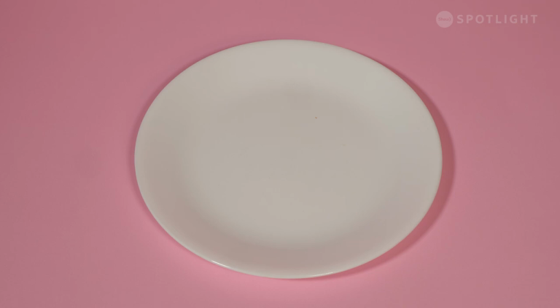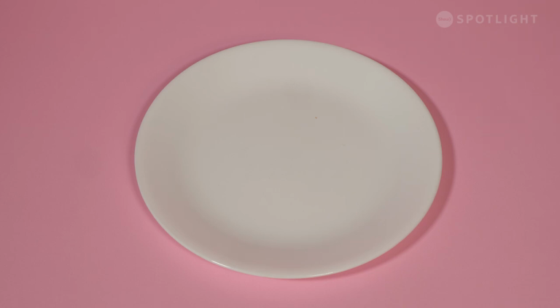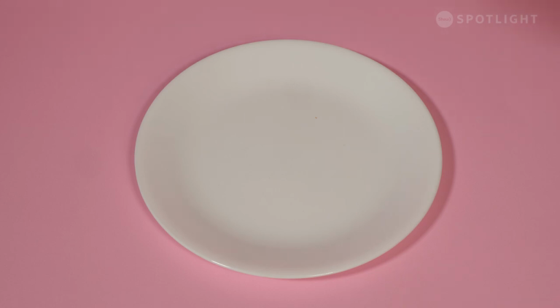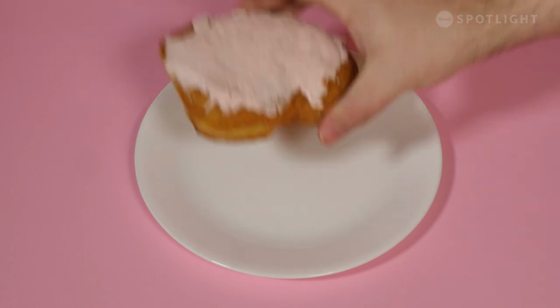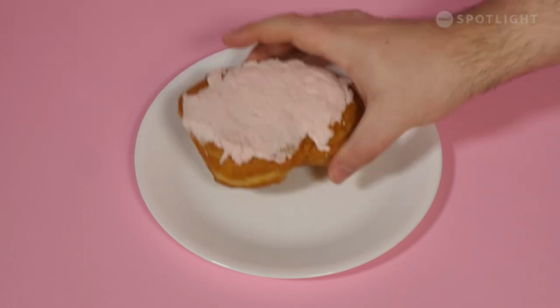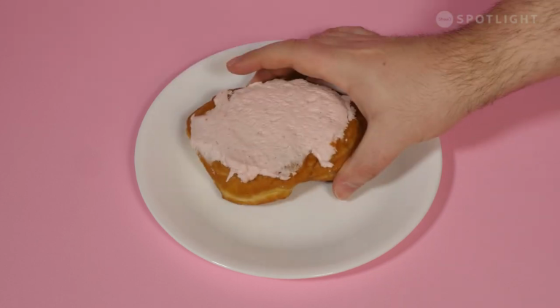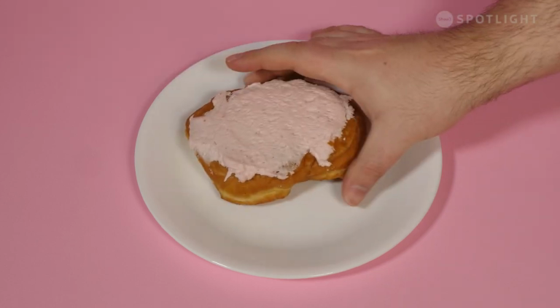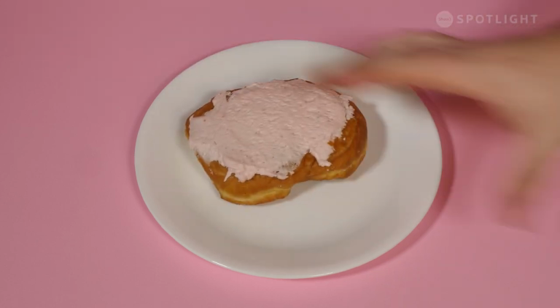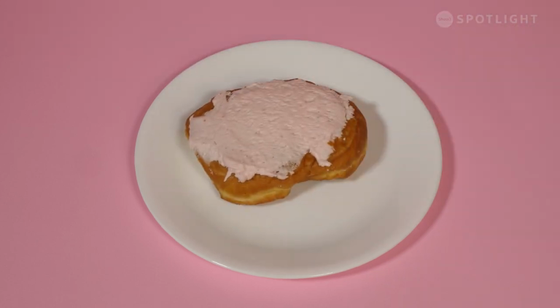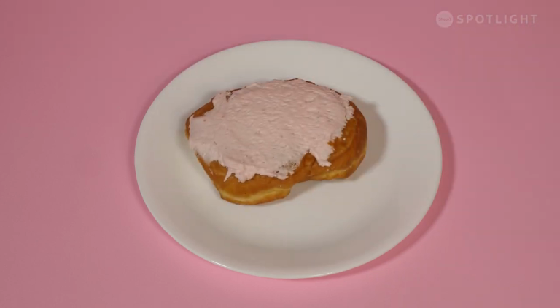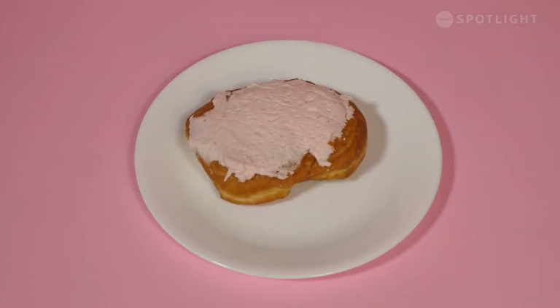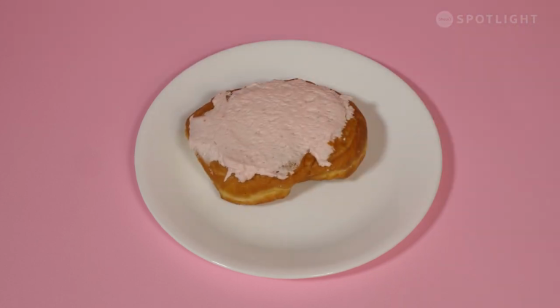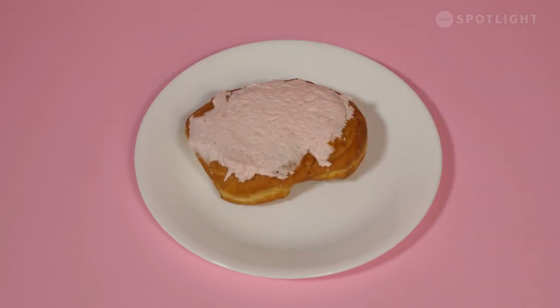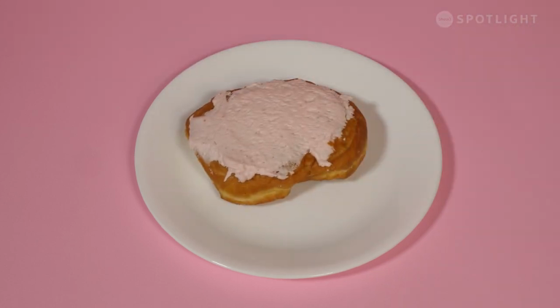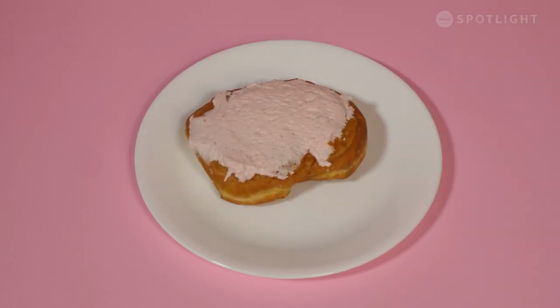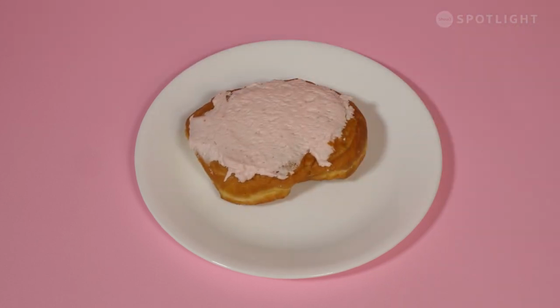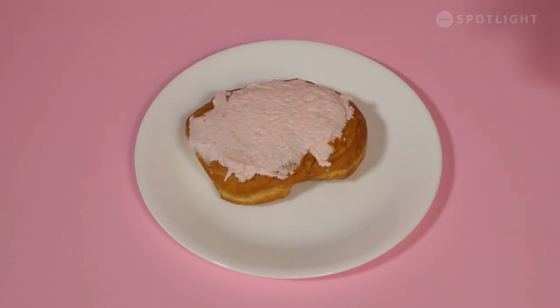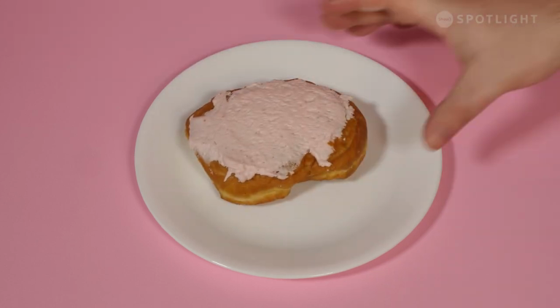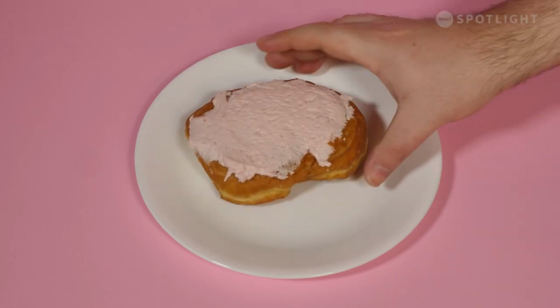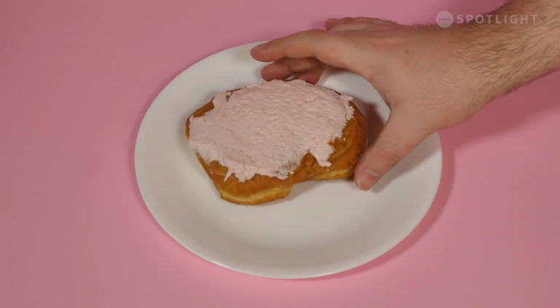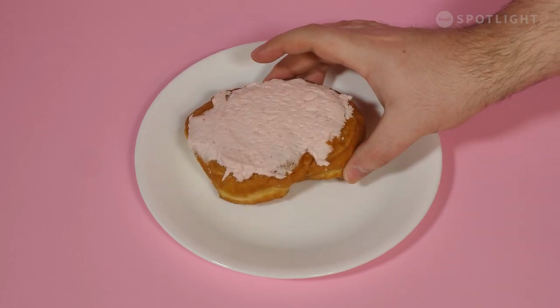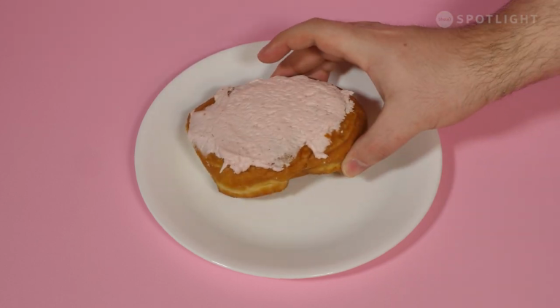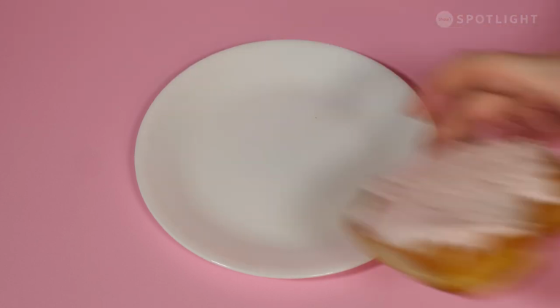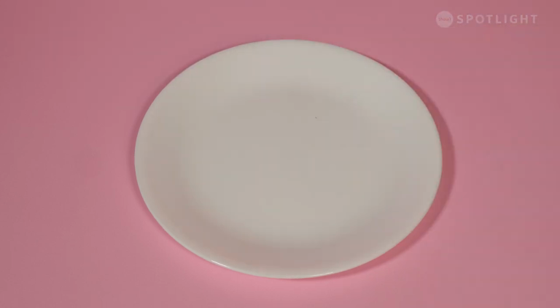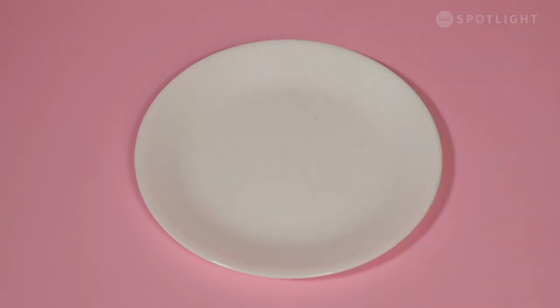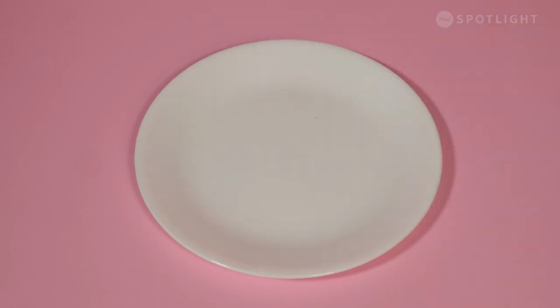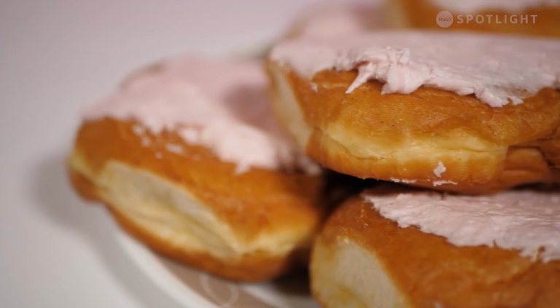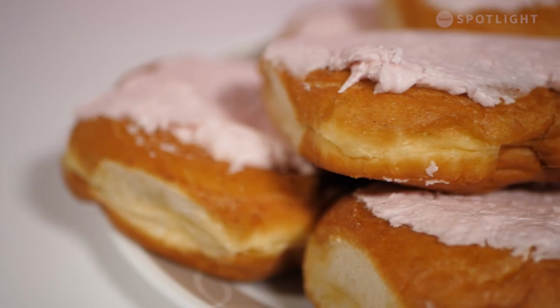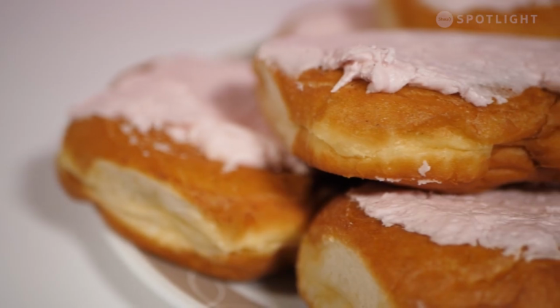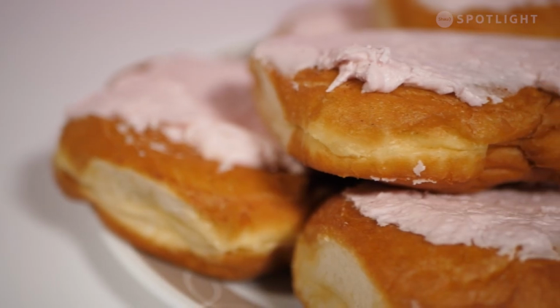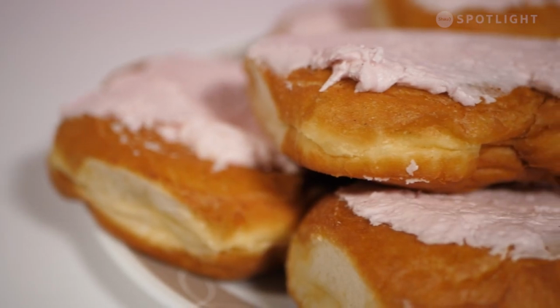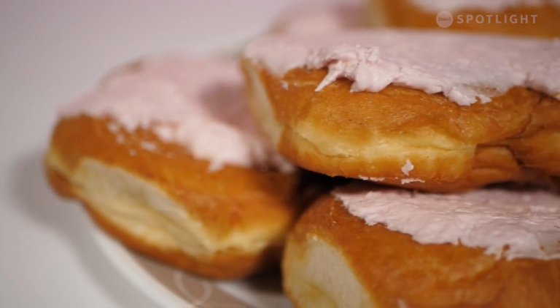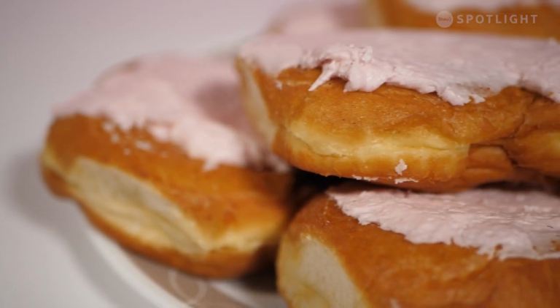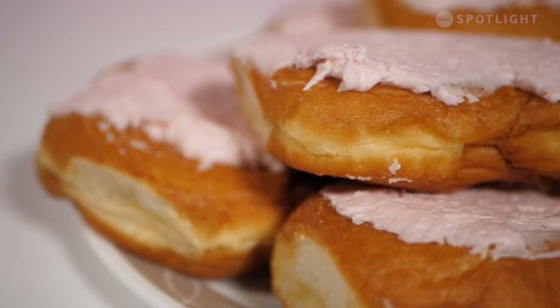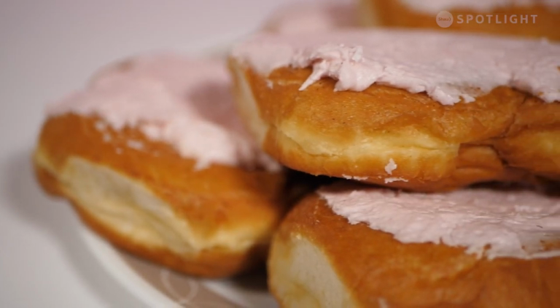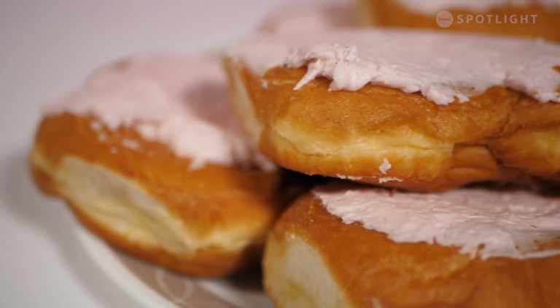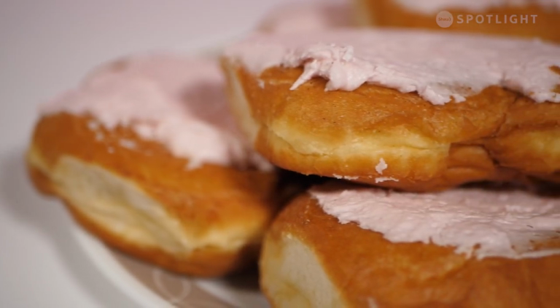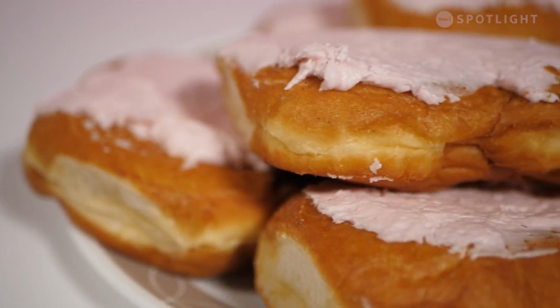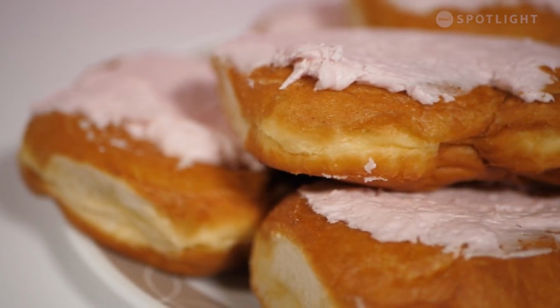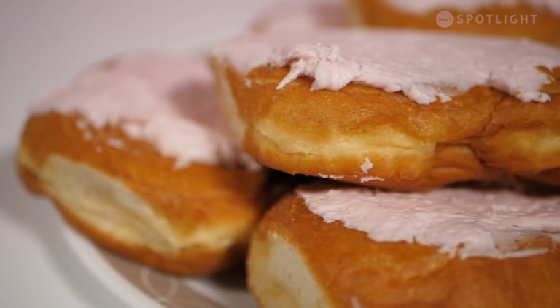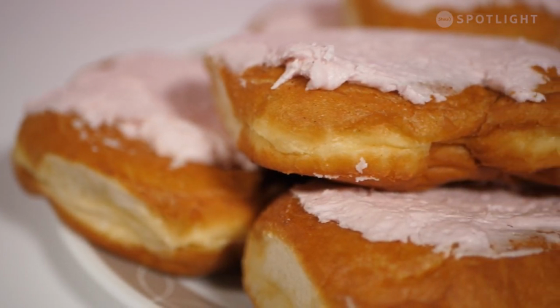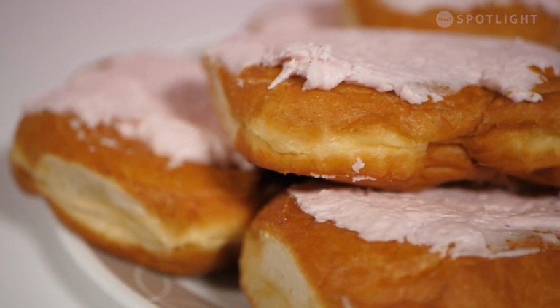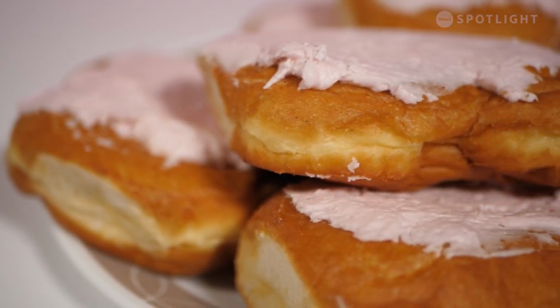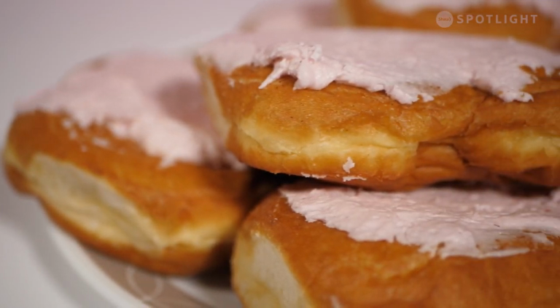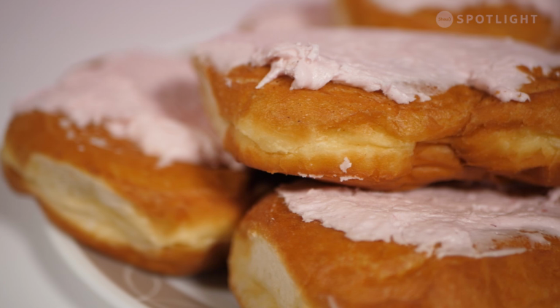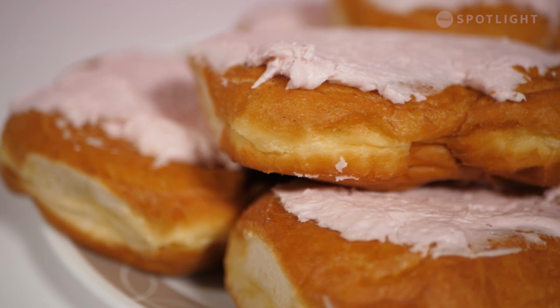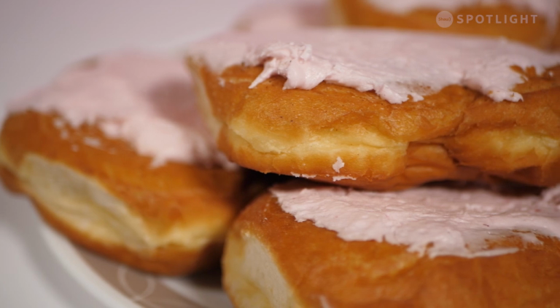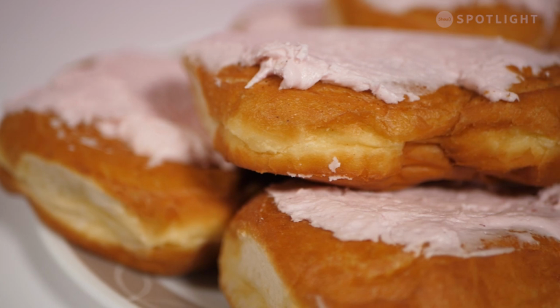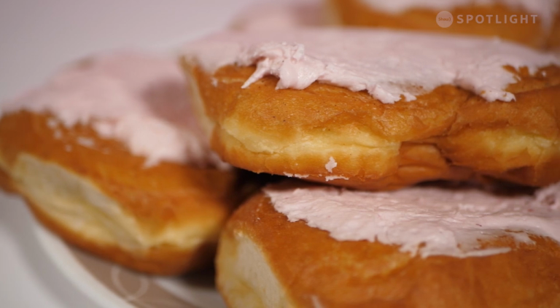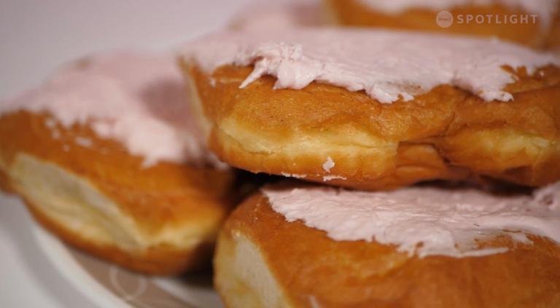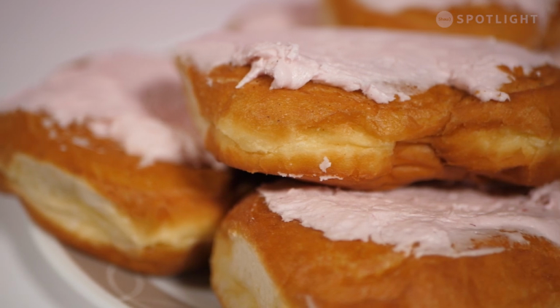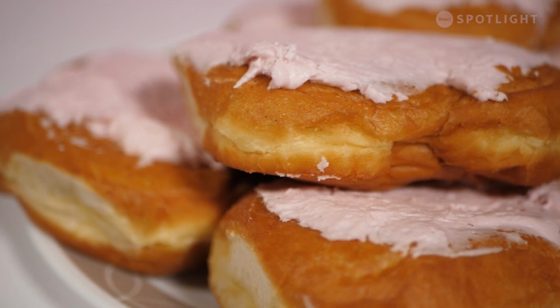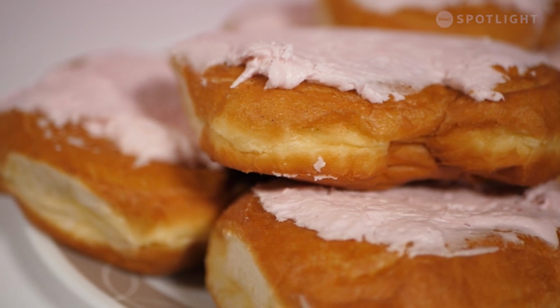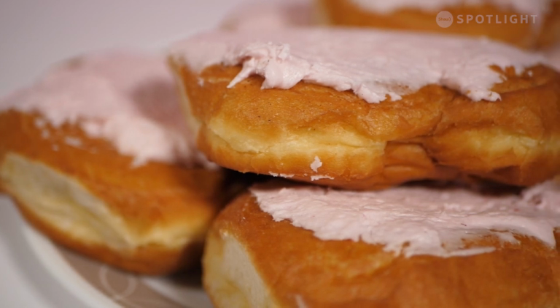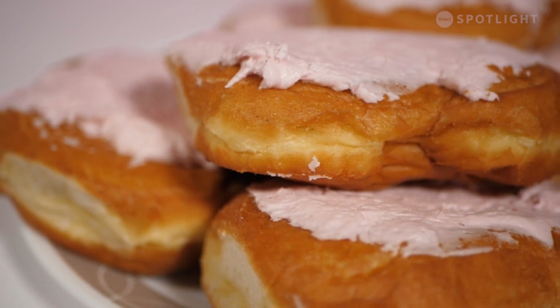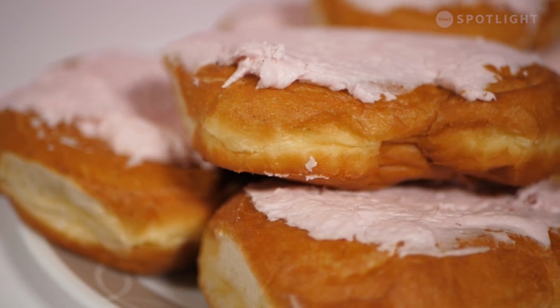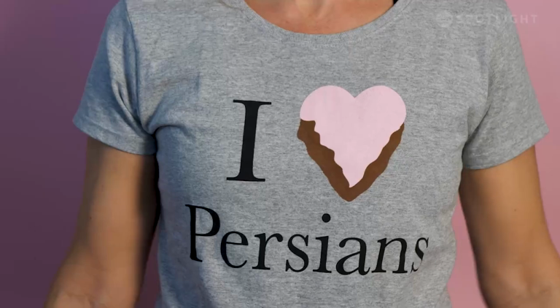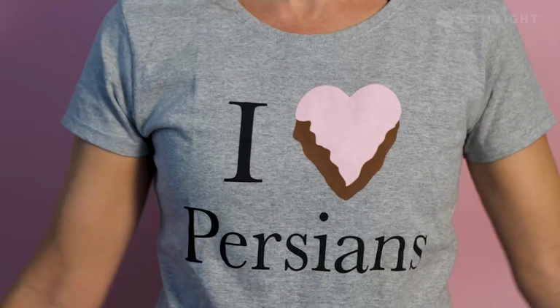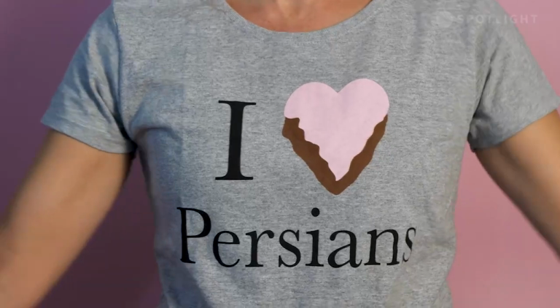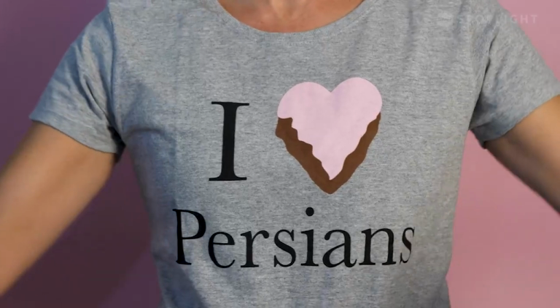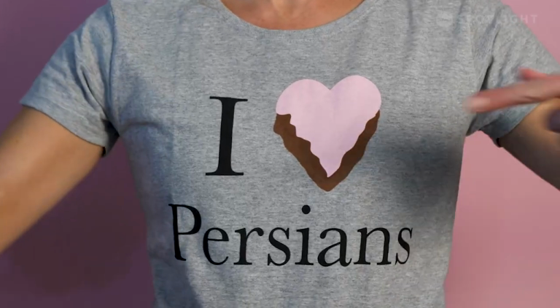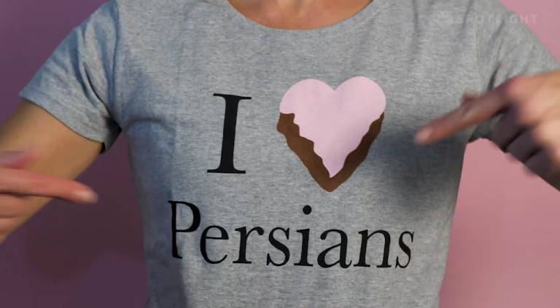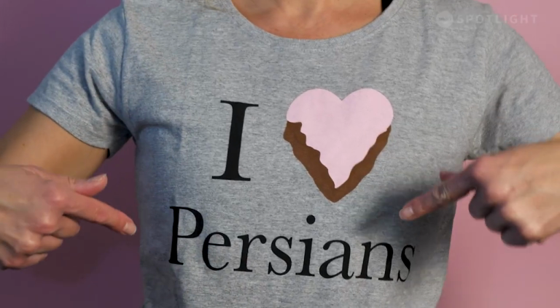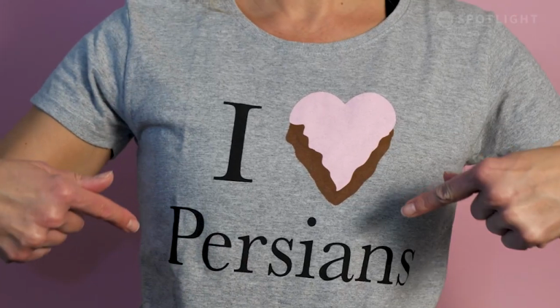This is a Persian. Many cities have food that's synonymous to them, and for Thunder Bay, it's the Persian.